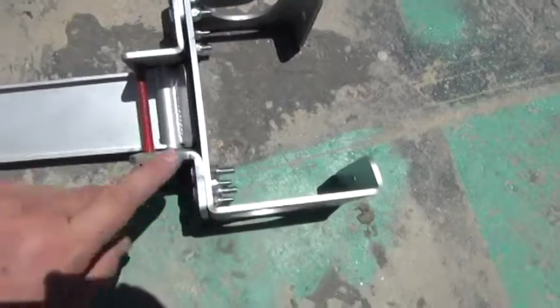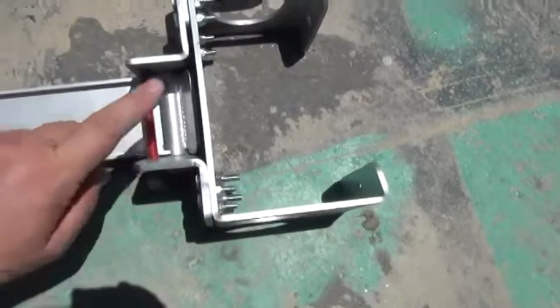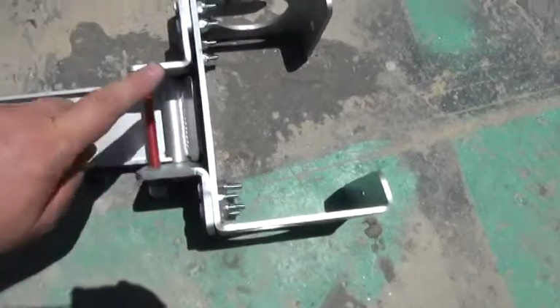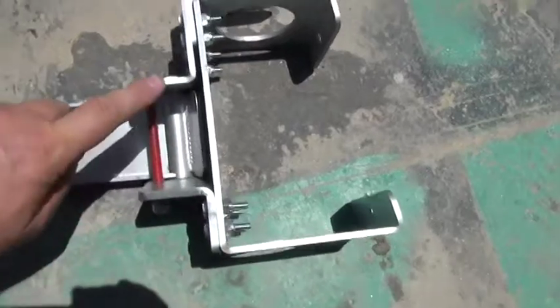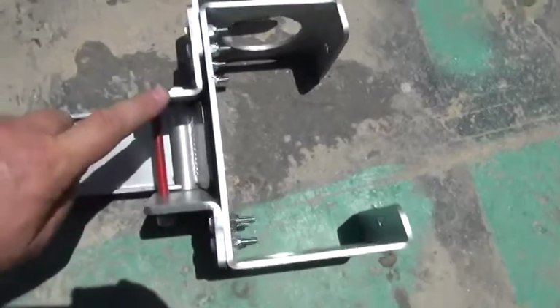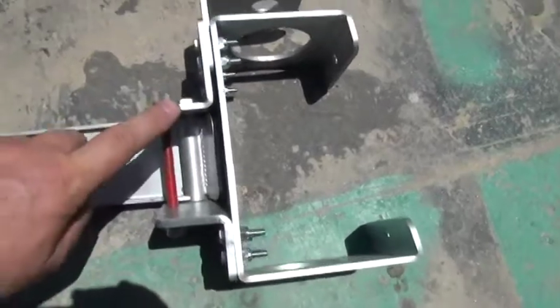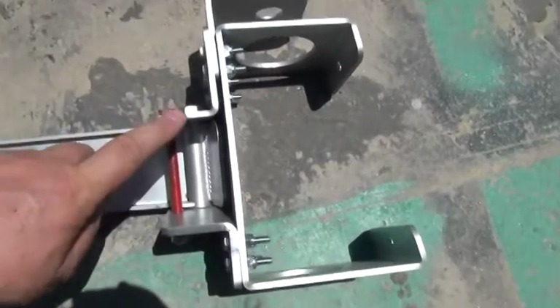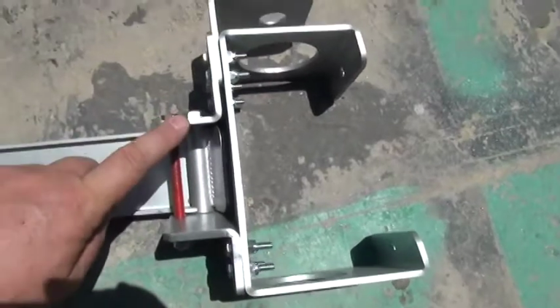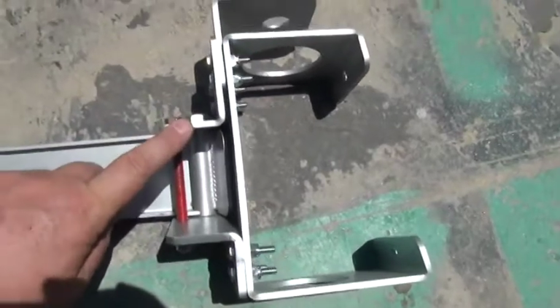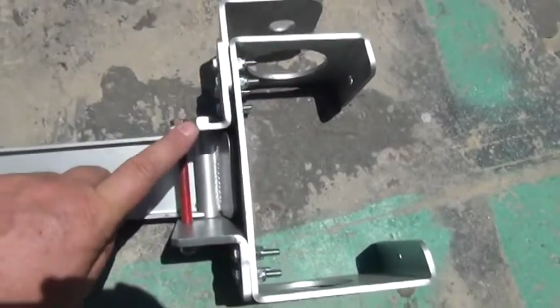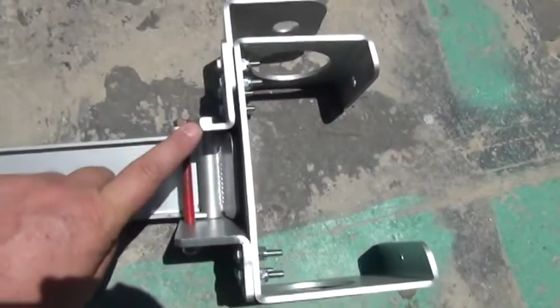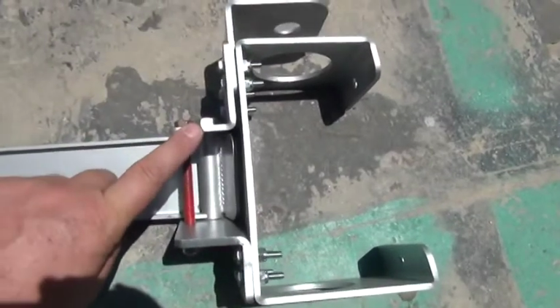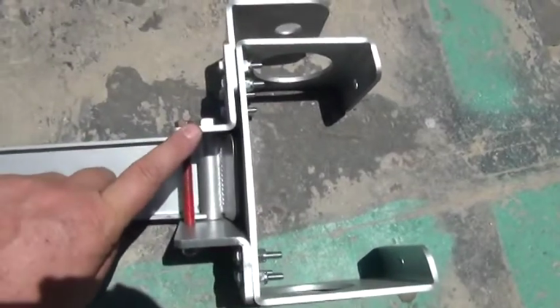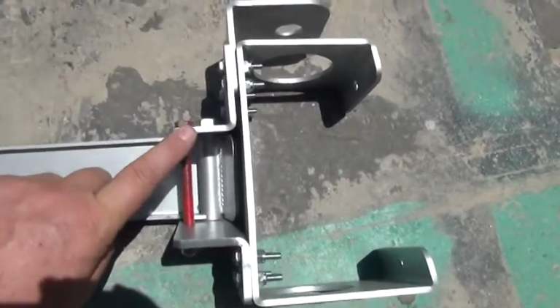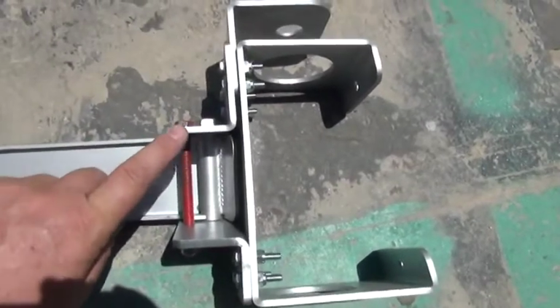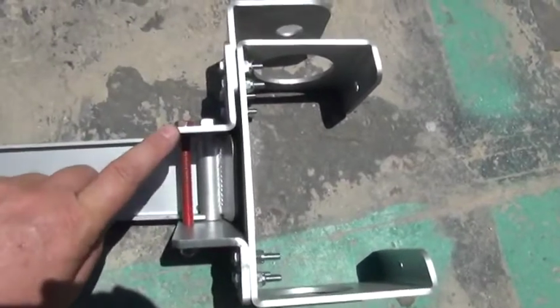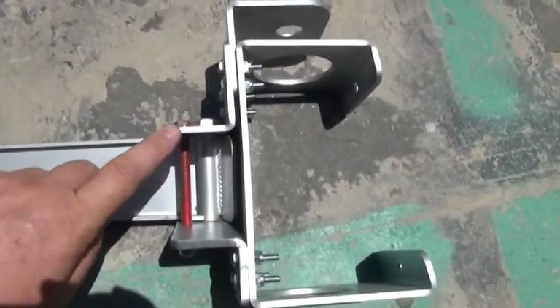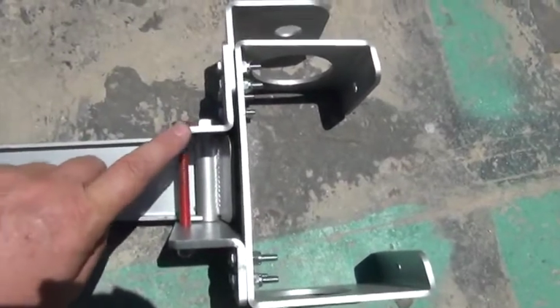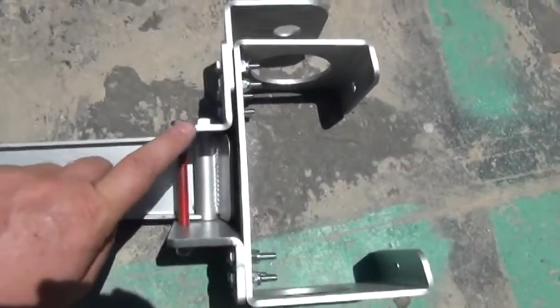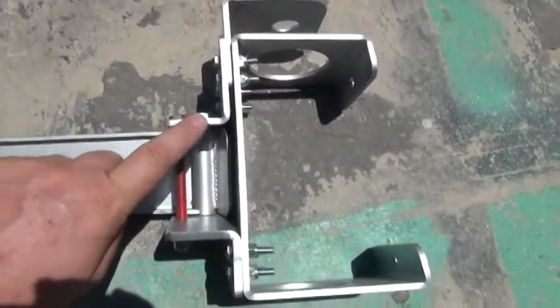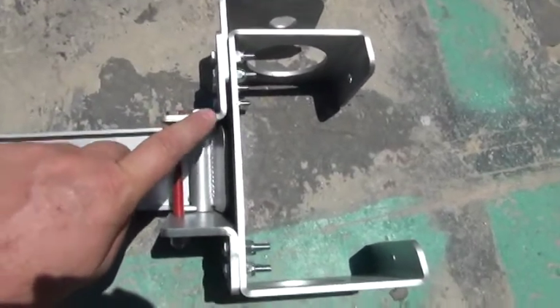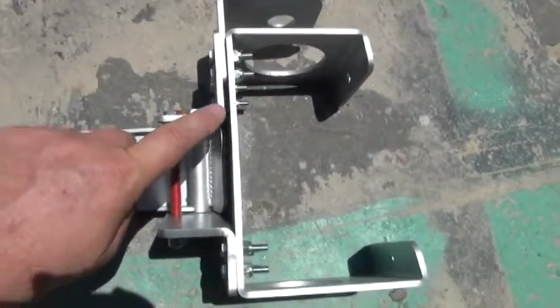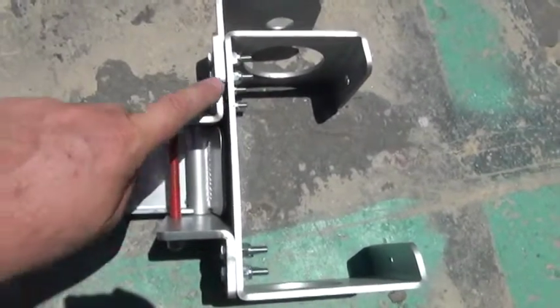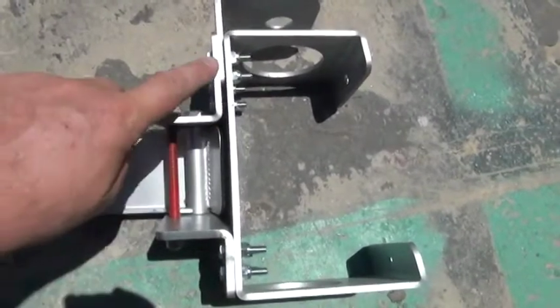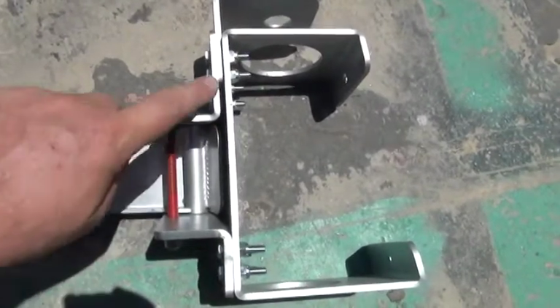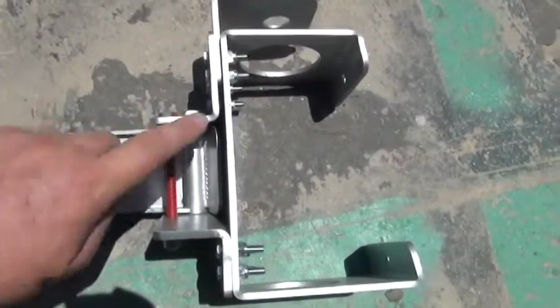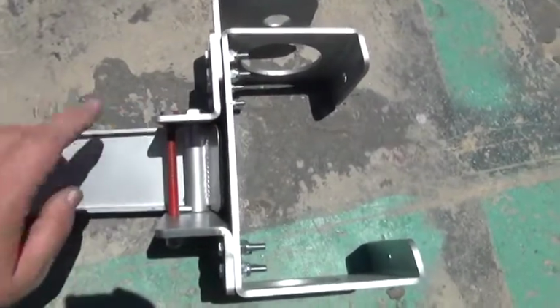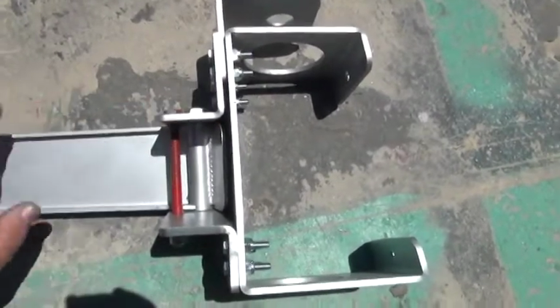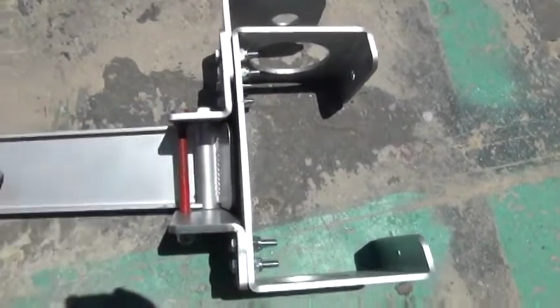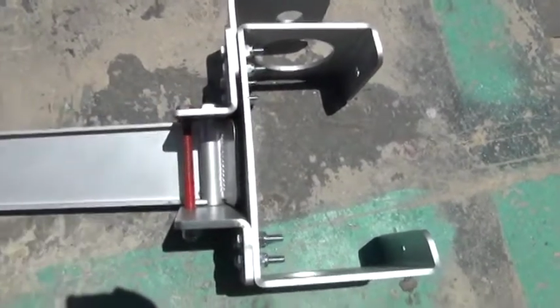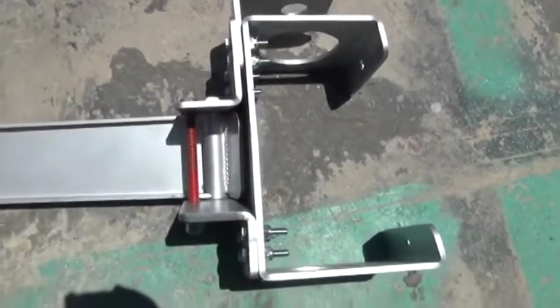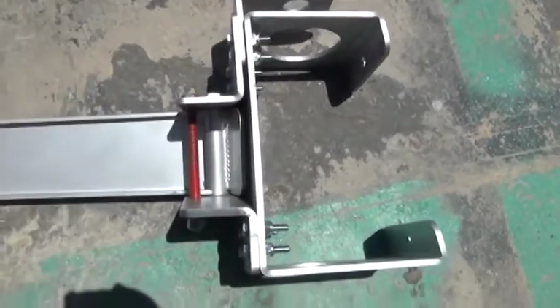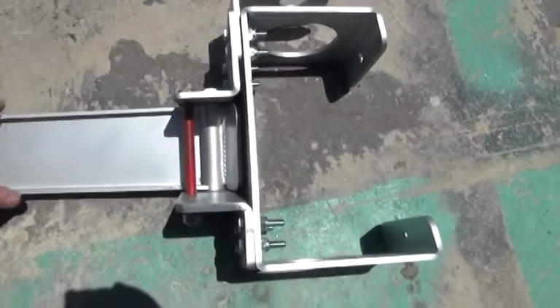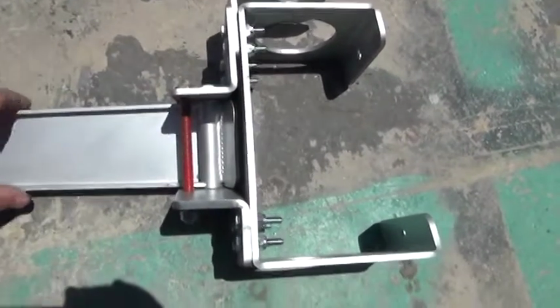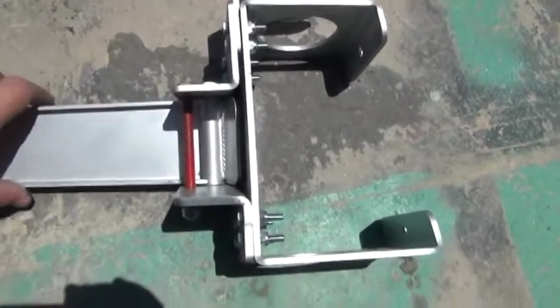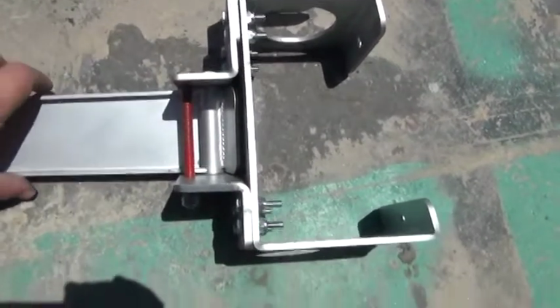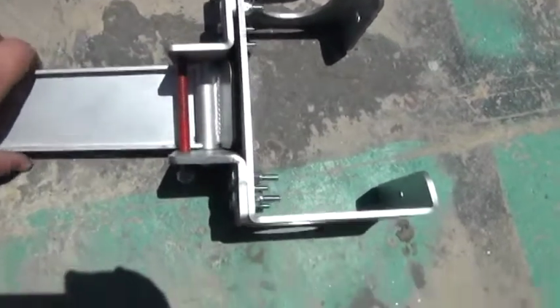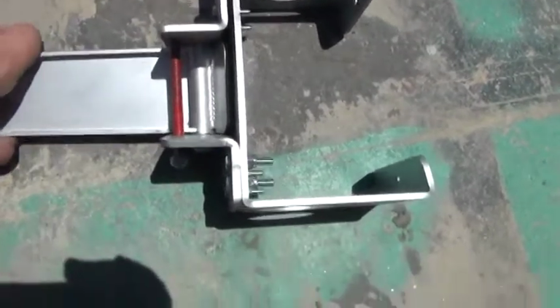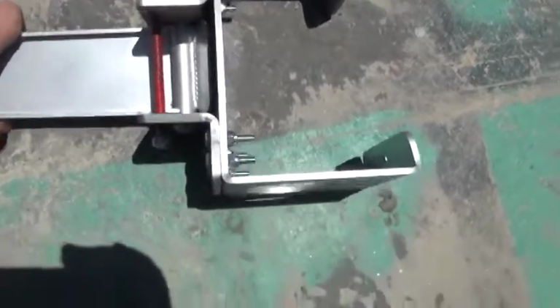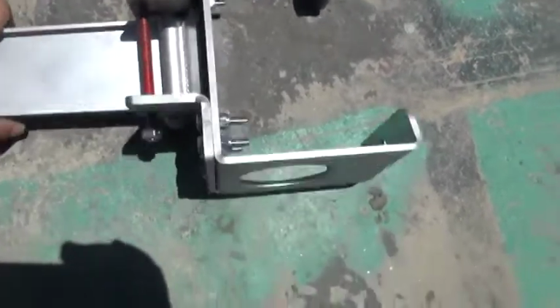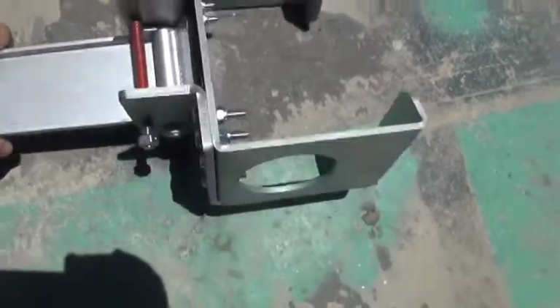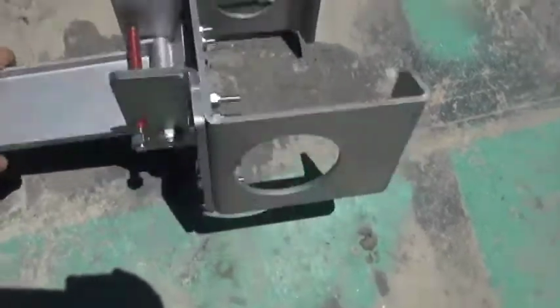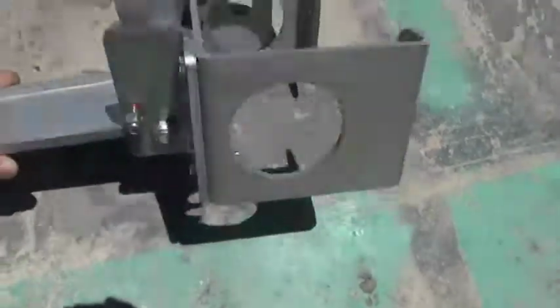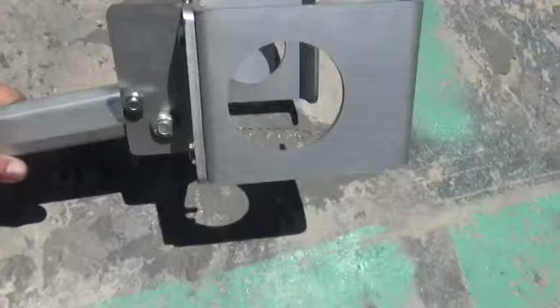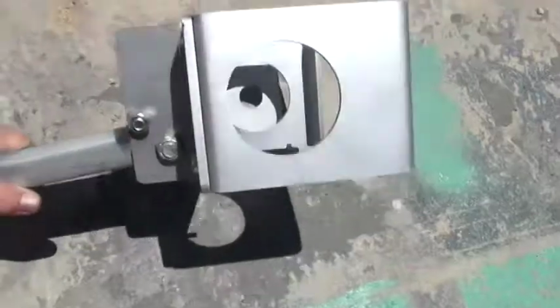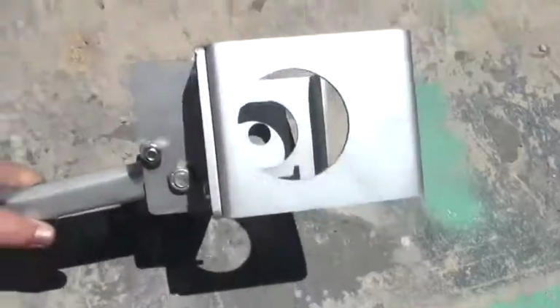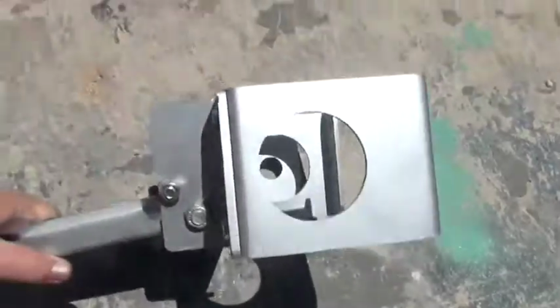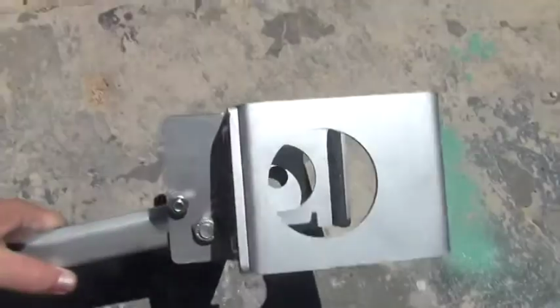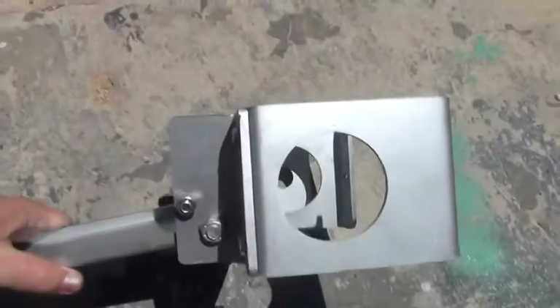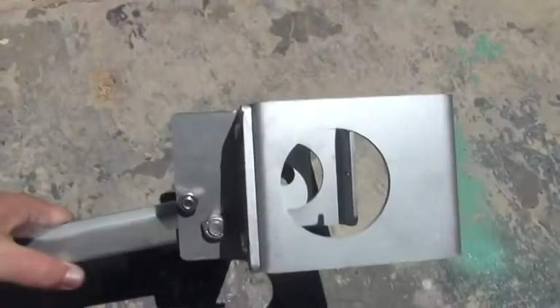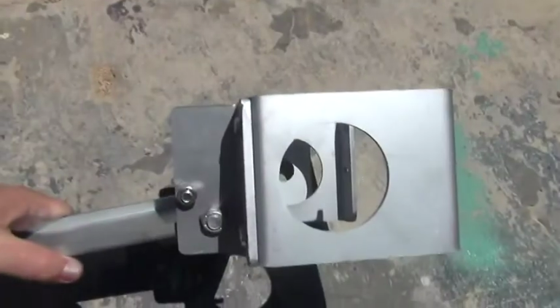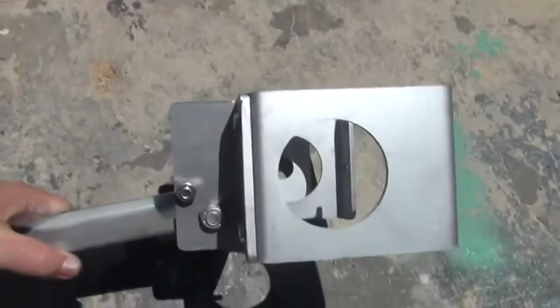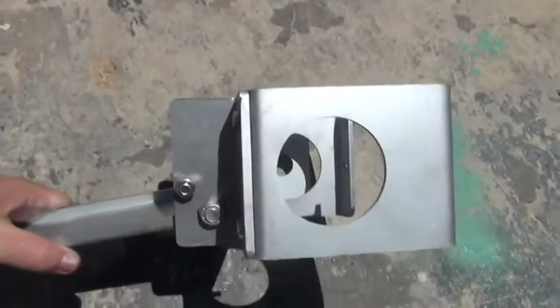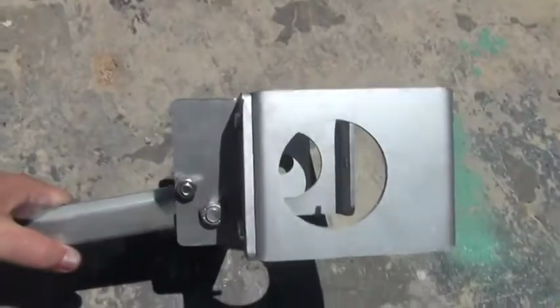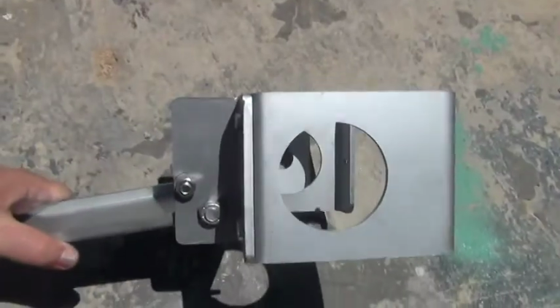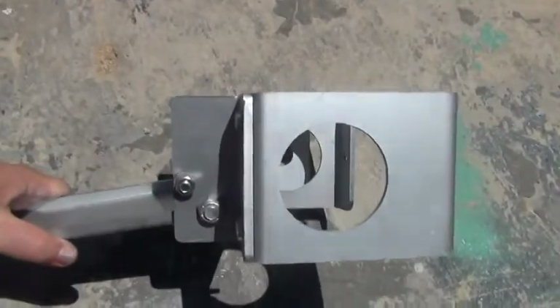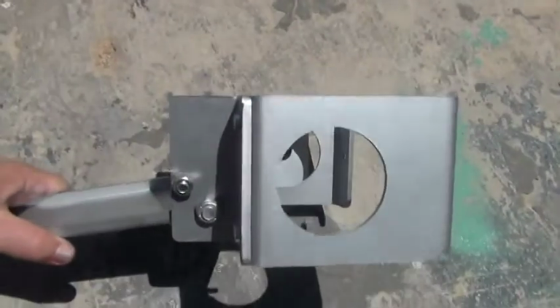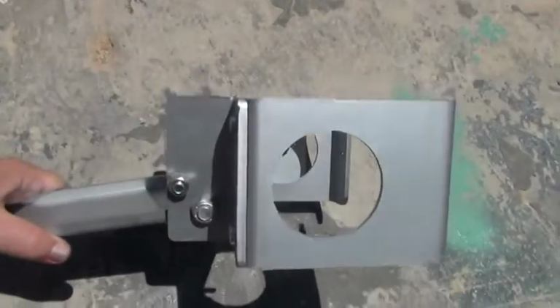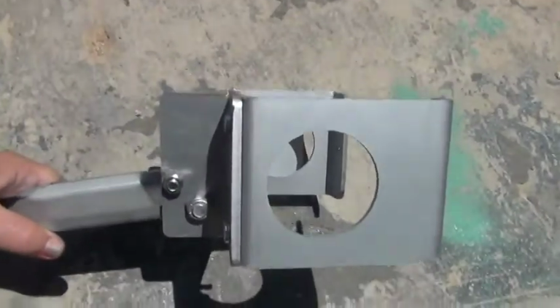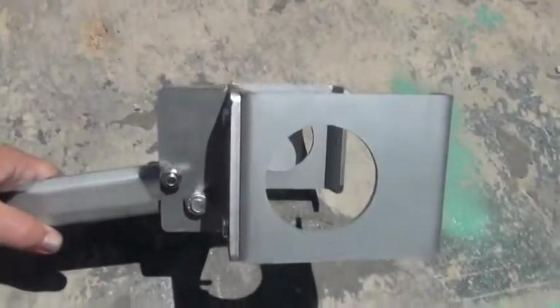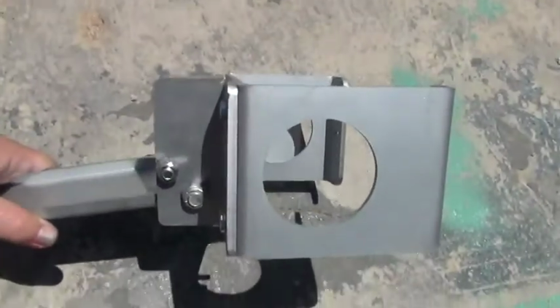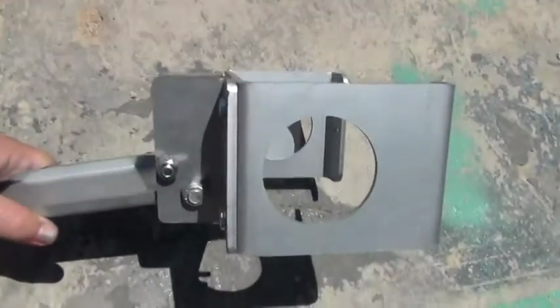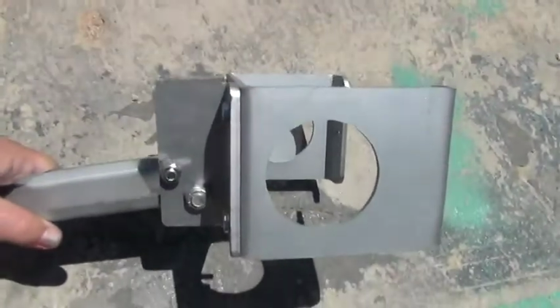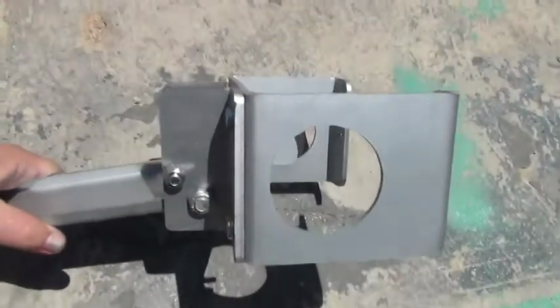Also, the heavier bracket goes on the bottom where the bigger lip is, and the smaller gauge bracket goes on the top. I'll give you a look at it here.